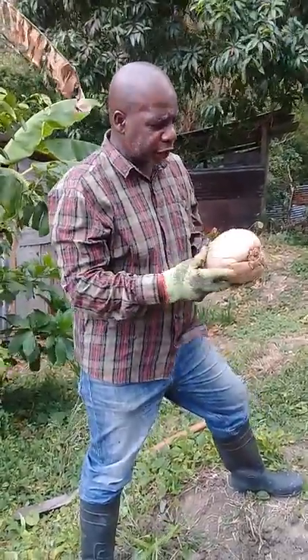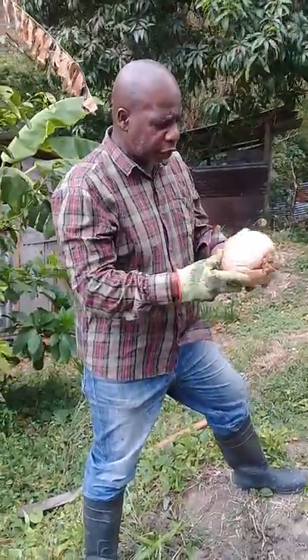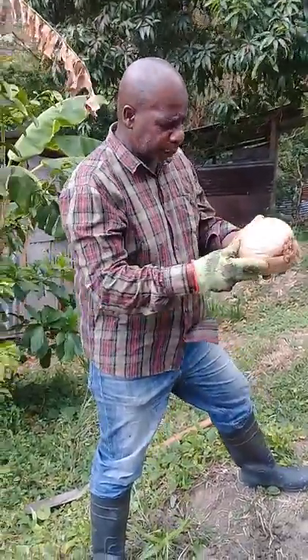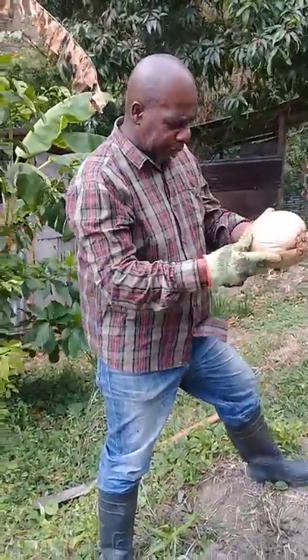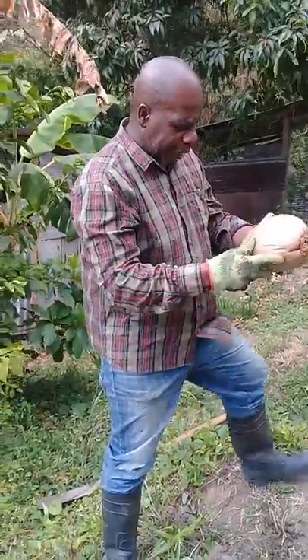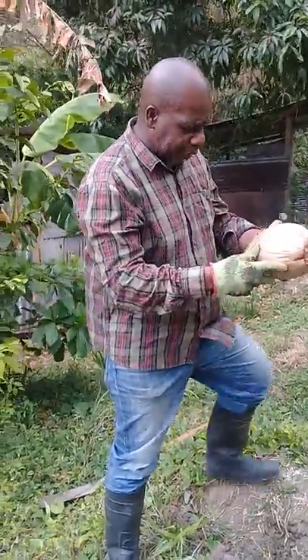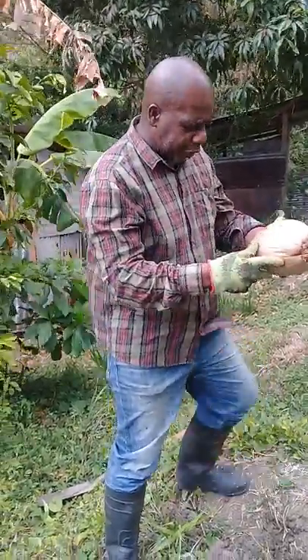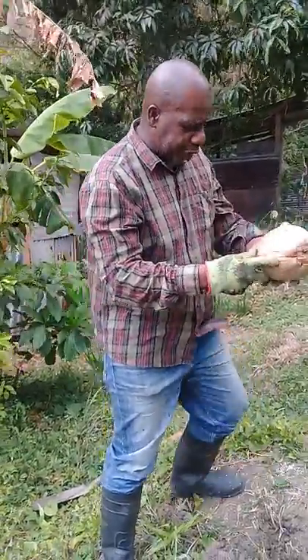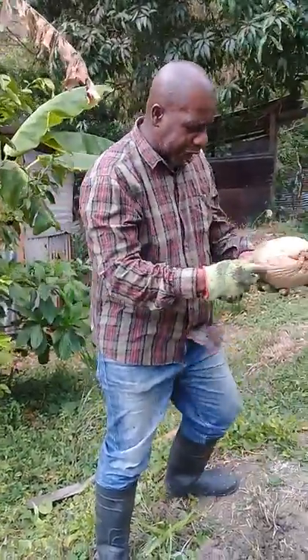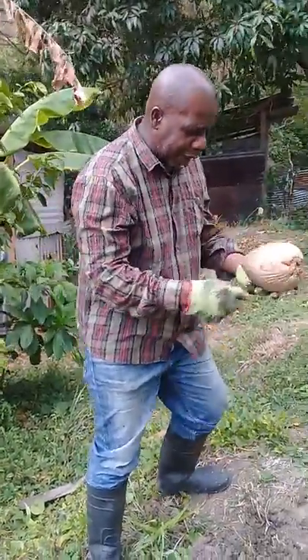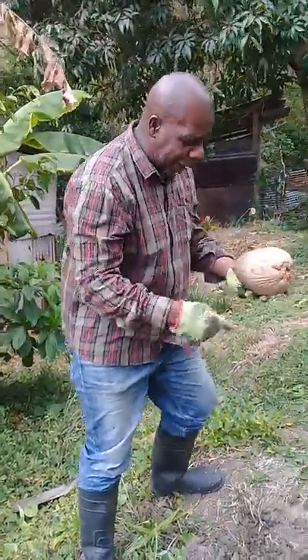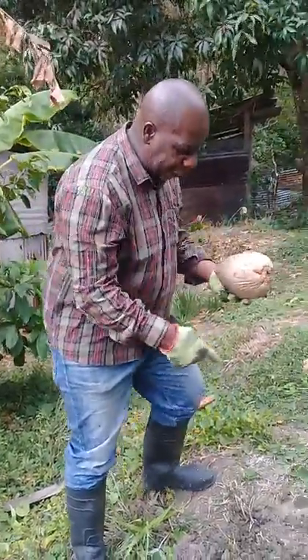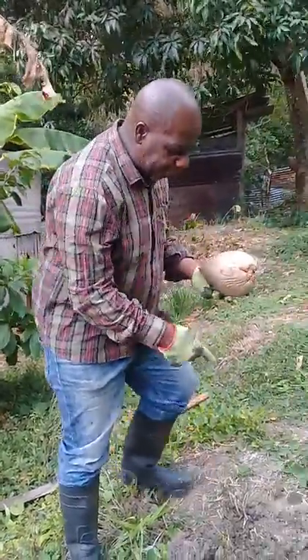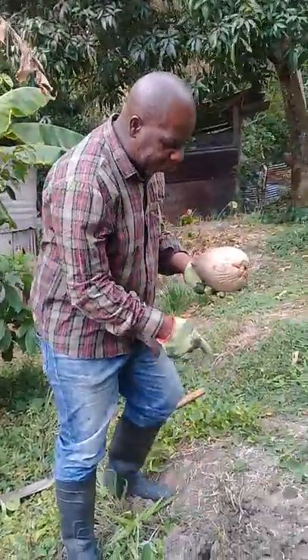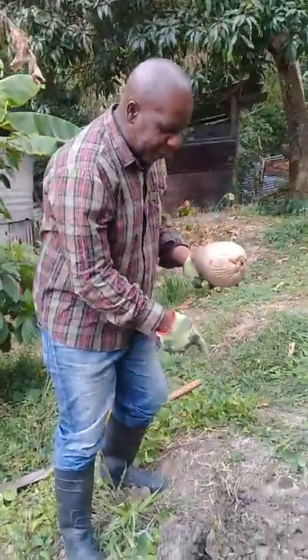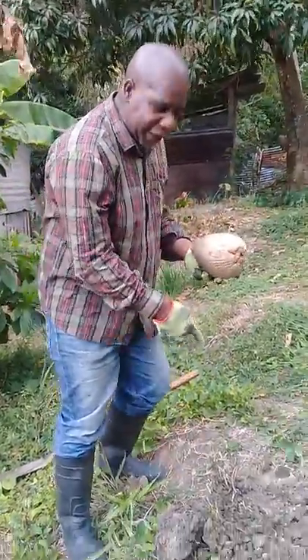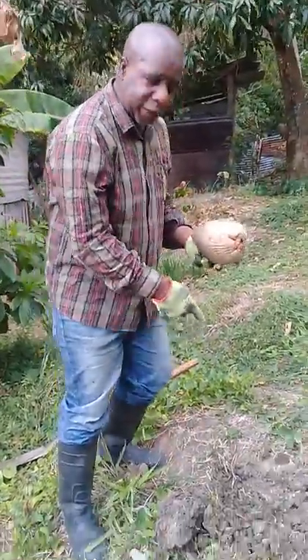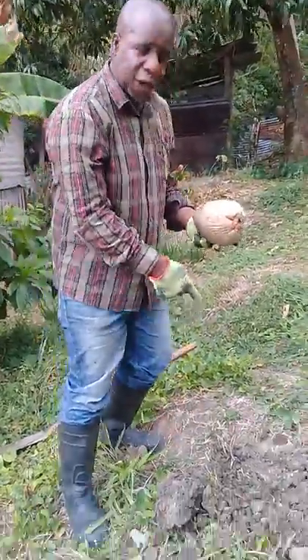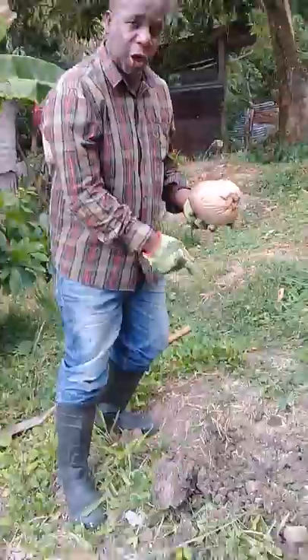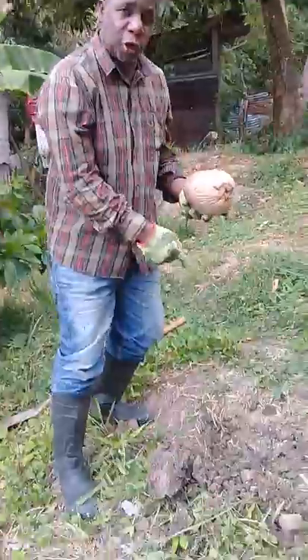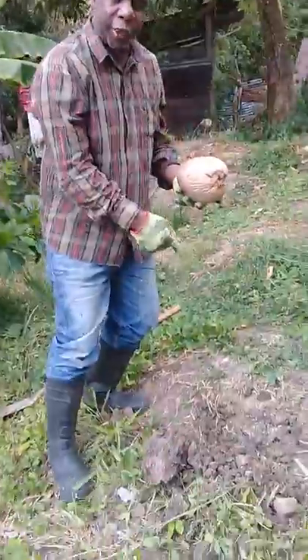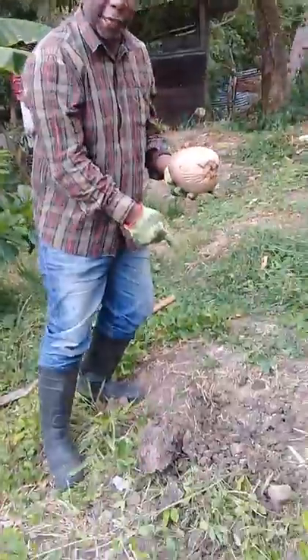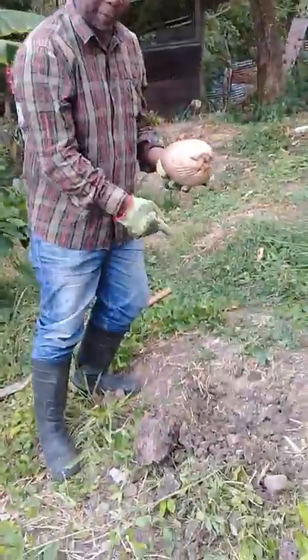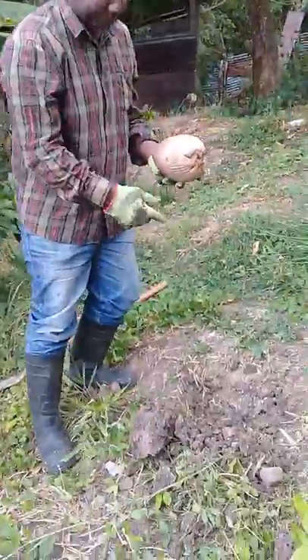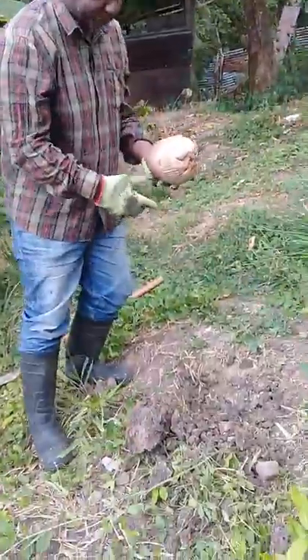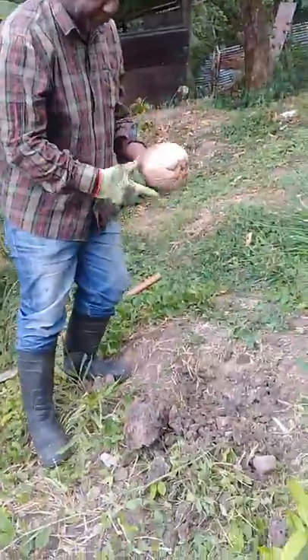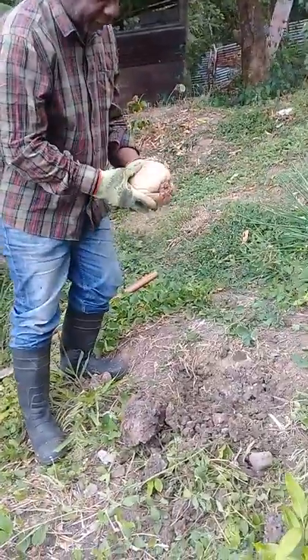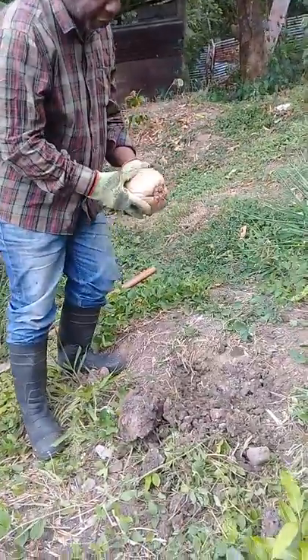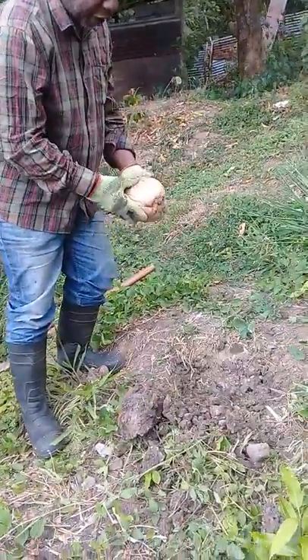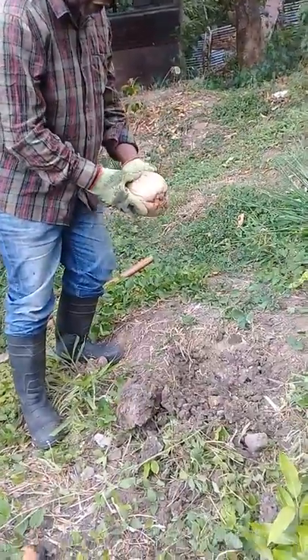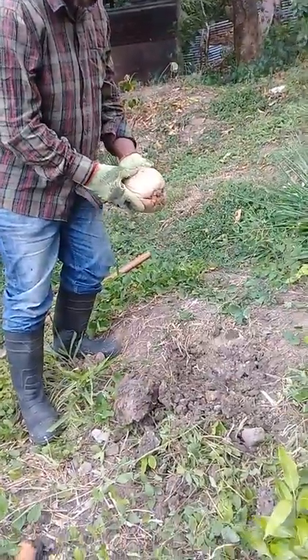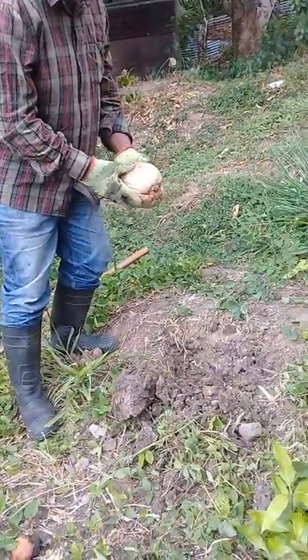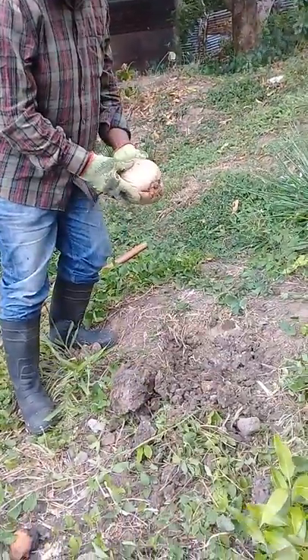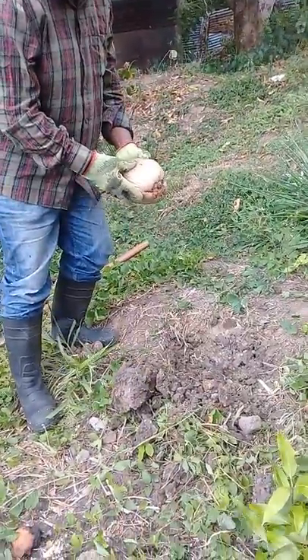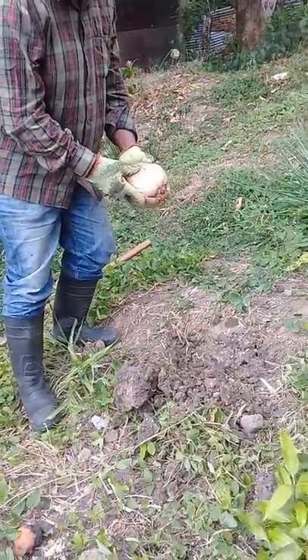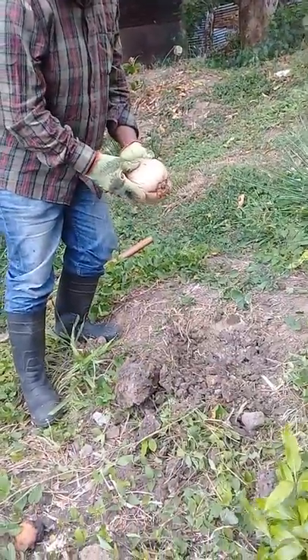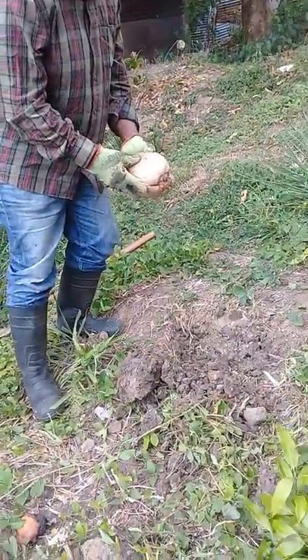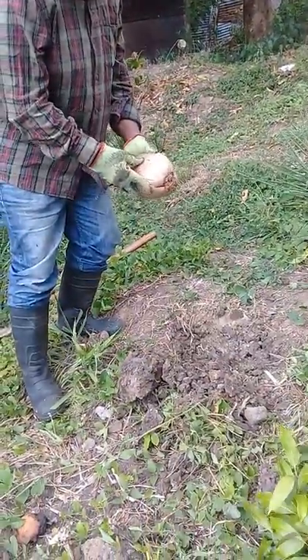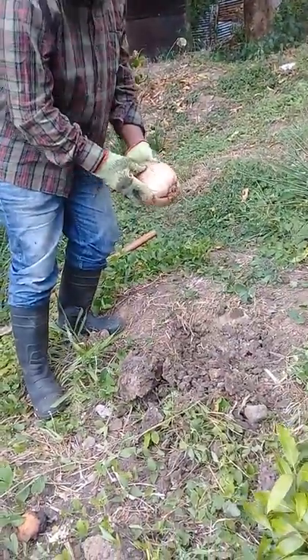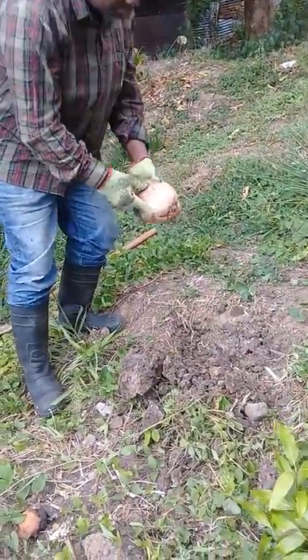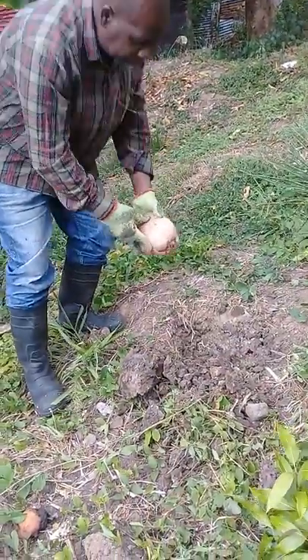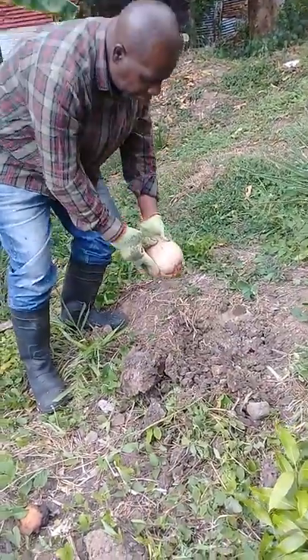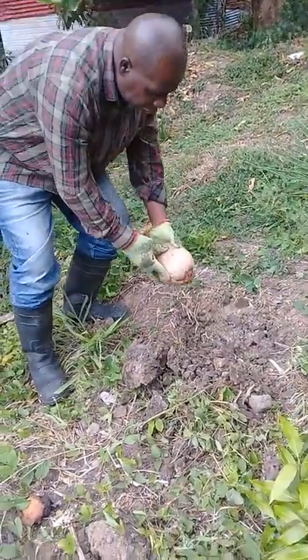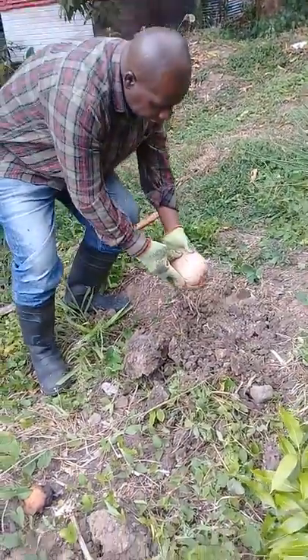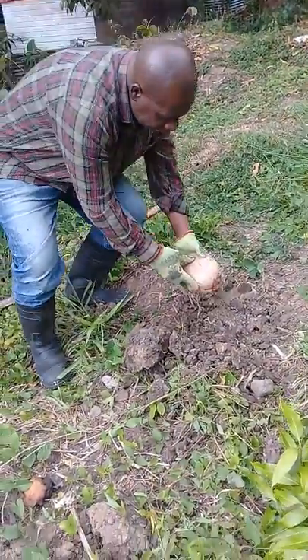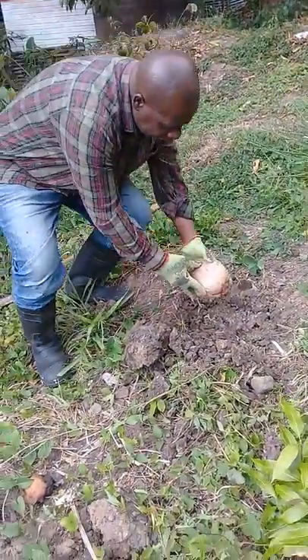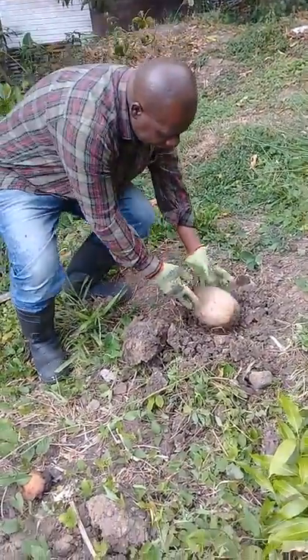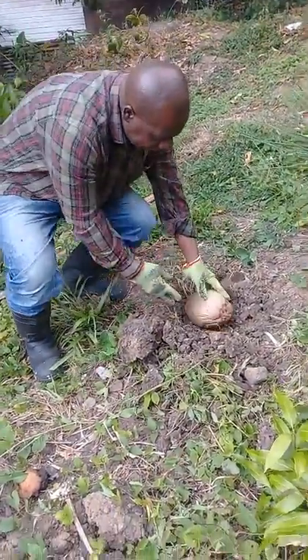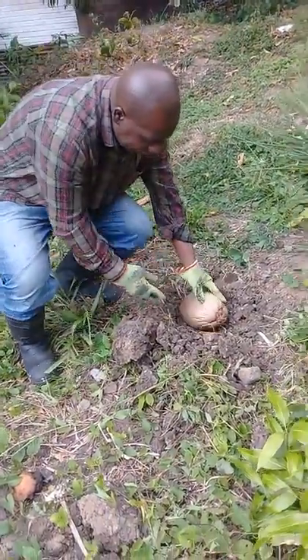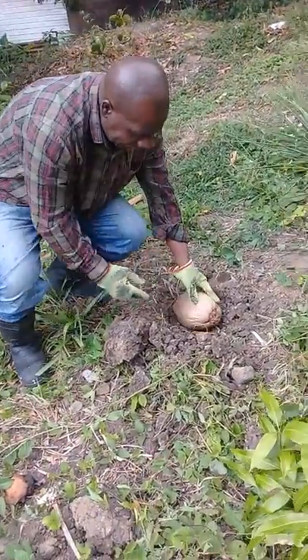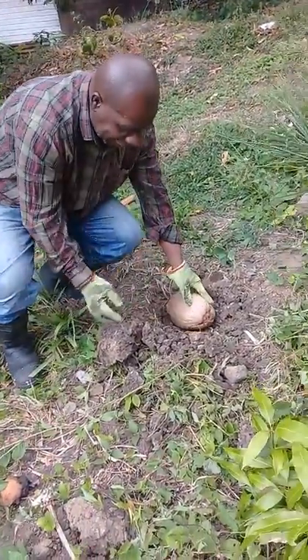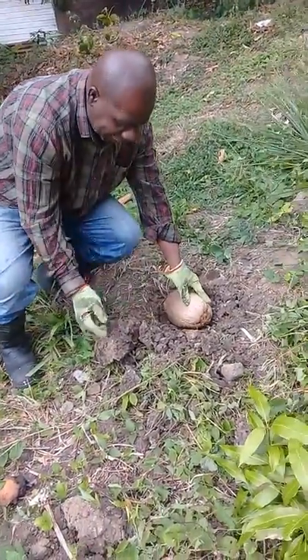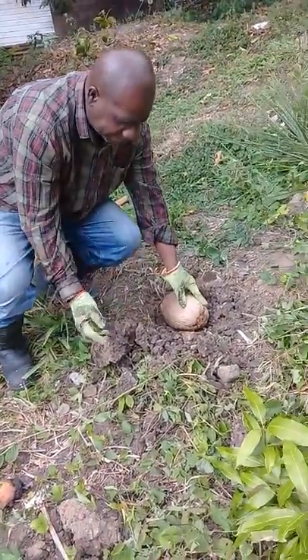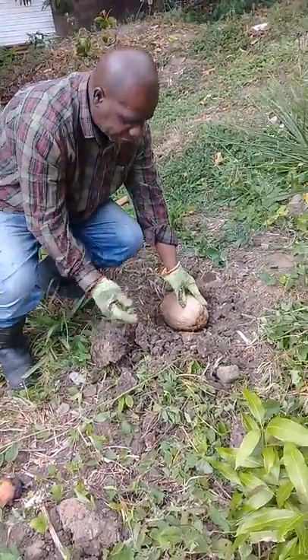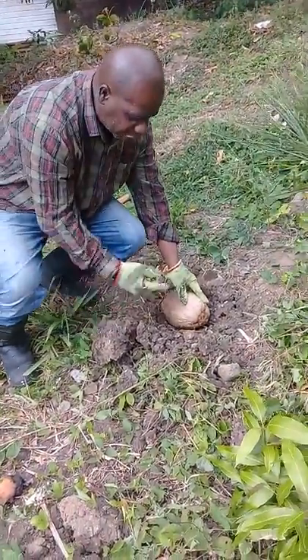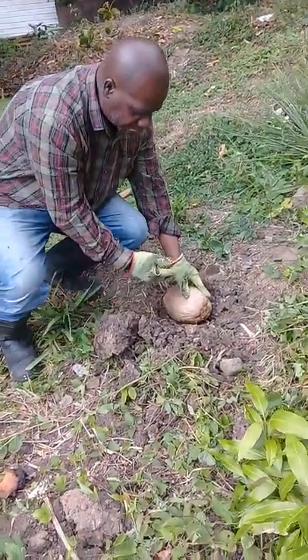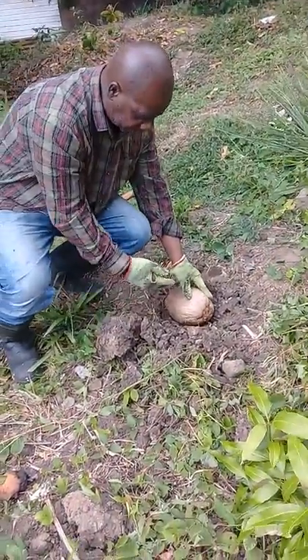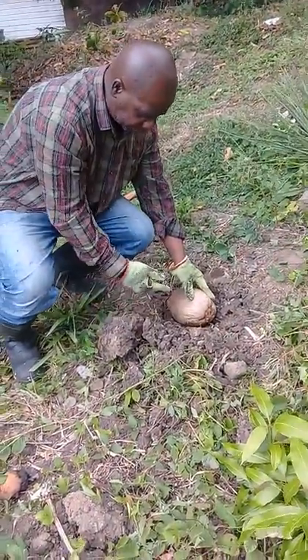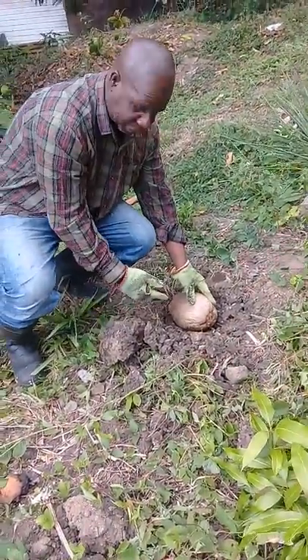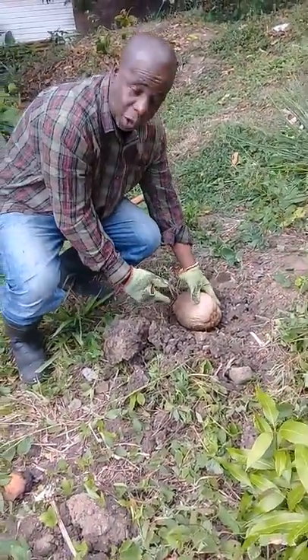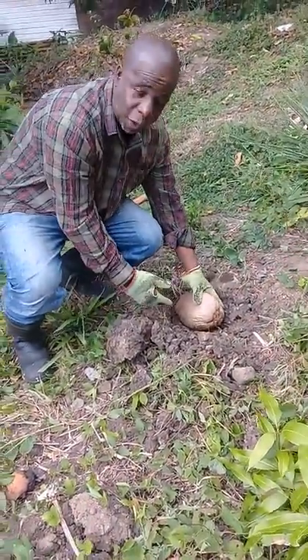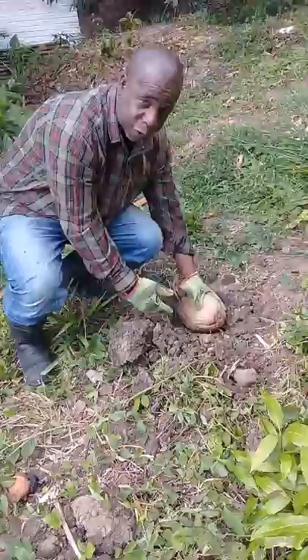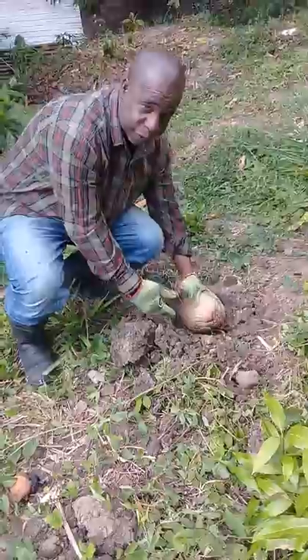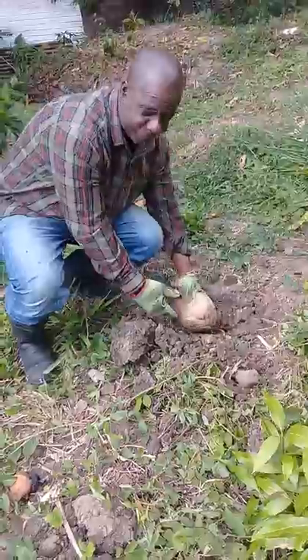As you can see, I have a pretty deep dug hole here — actually a shallow dug hole. I put the coconut on its side here and I put it down into it.